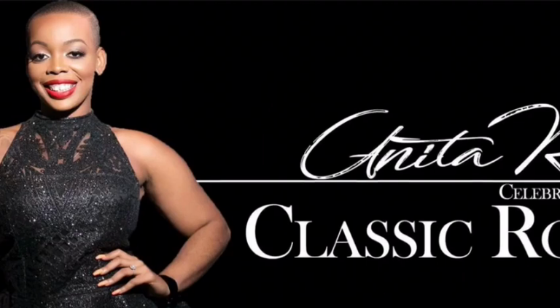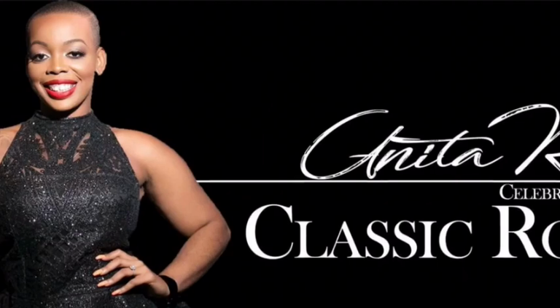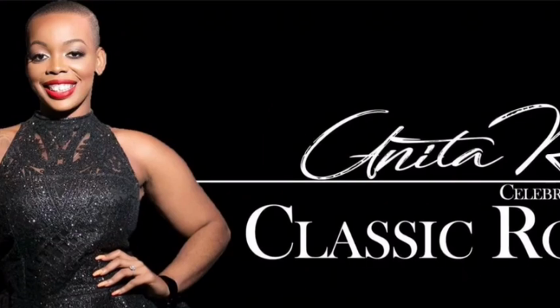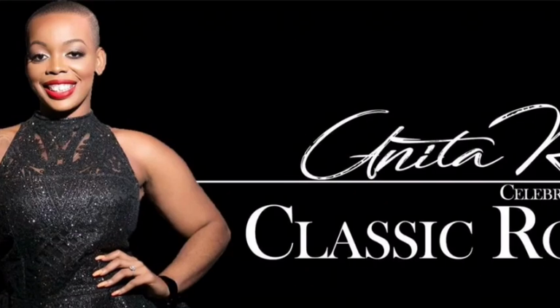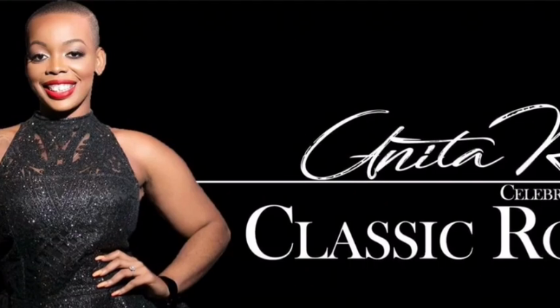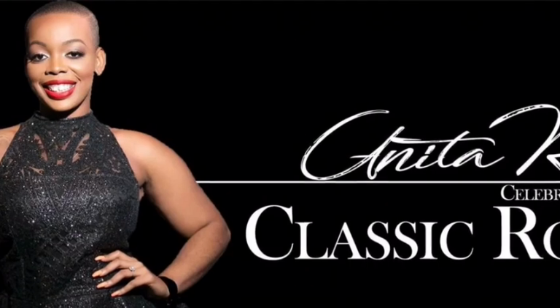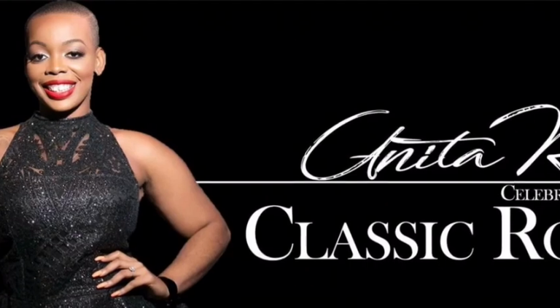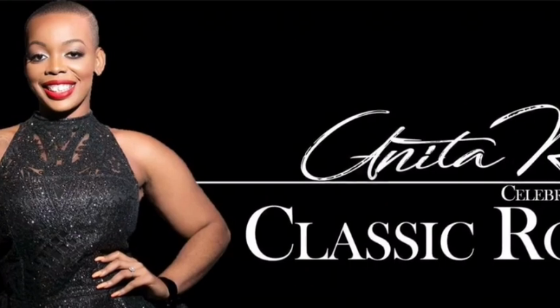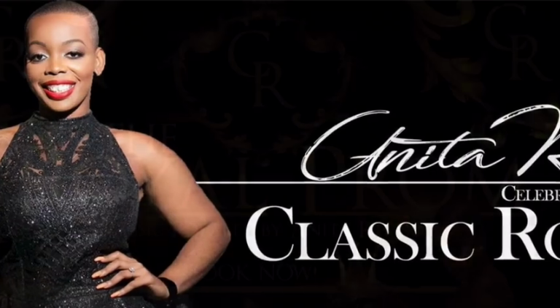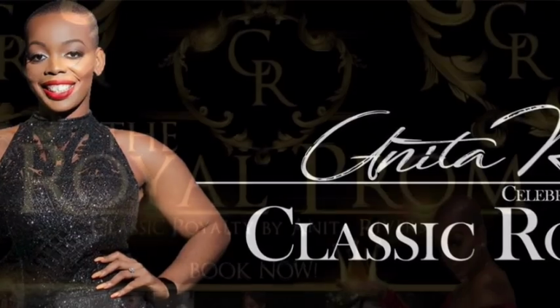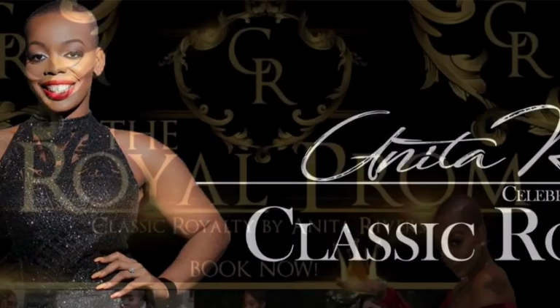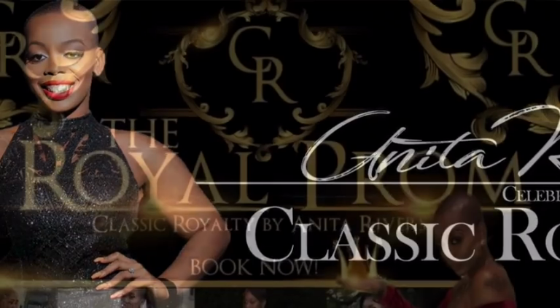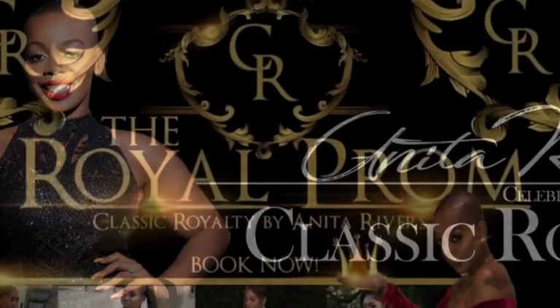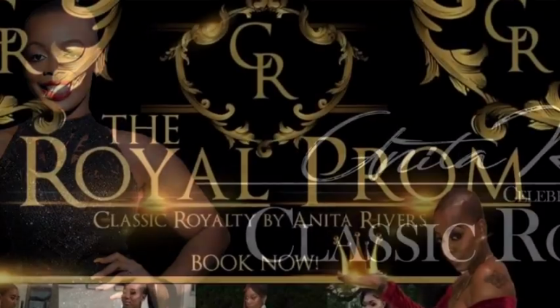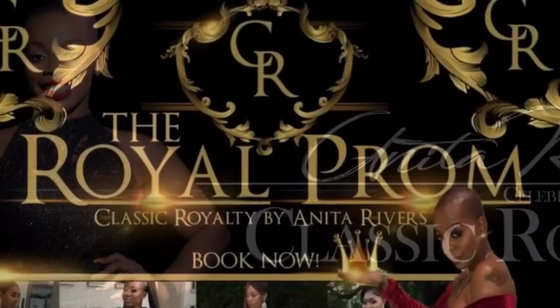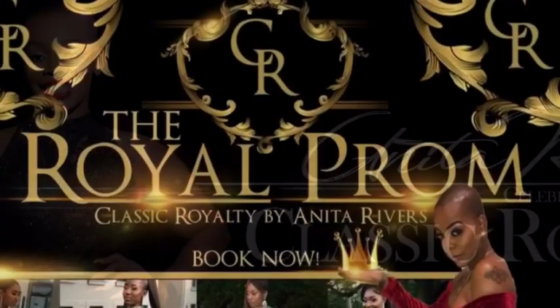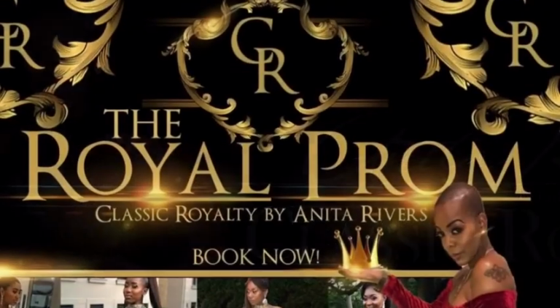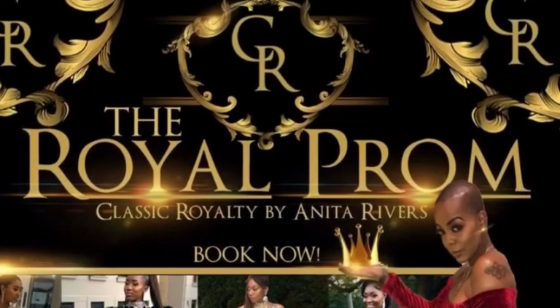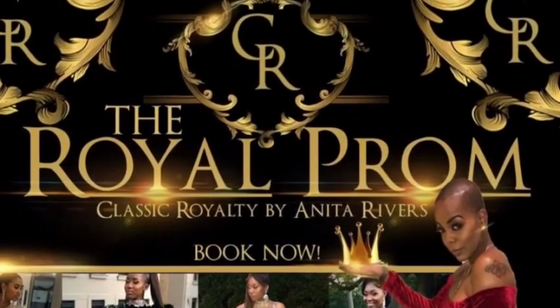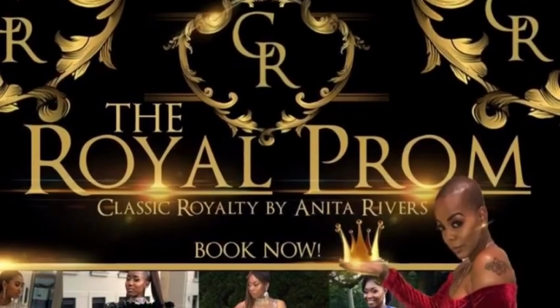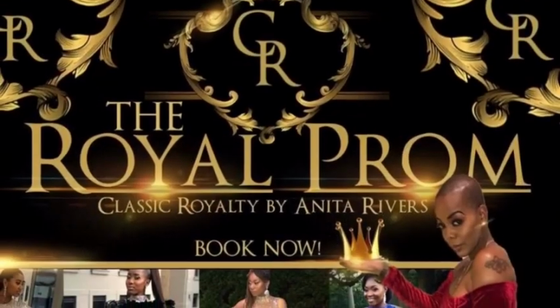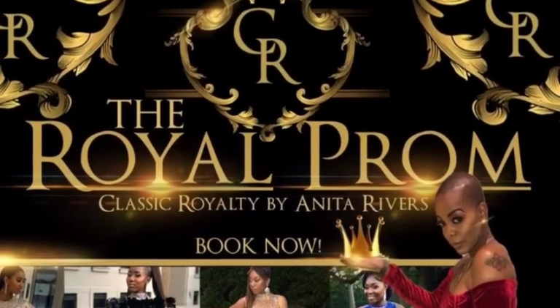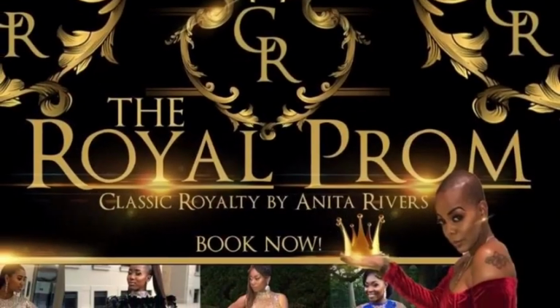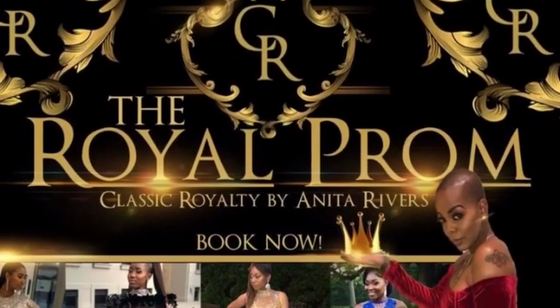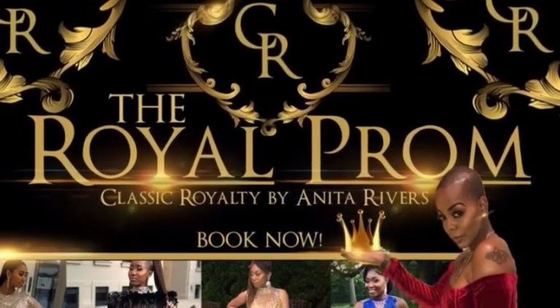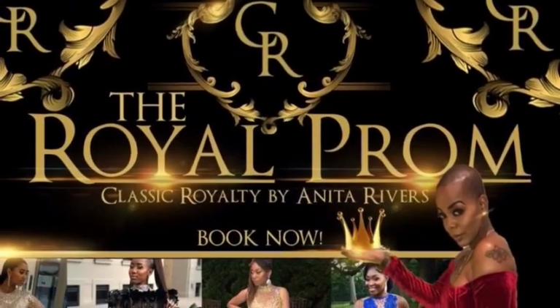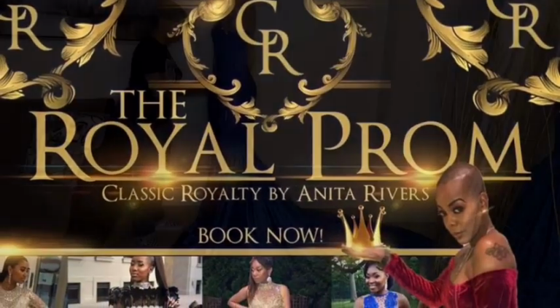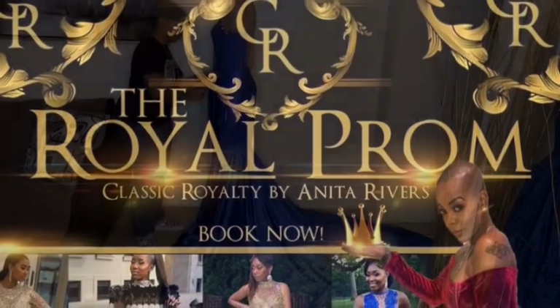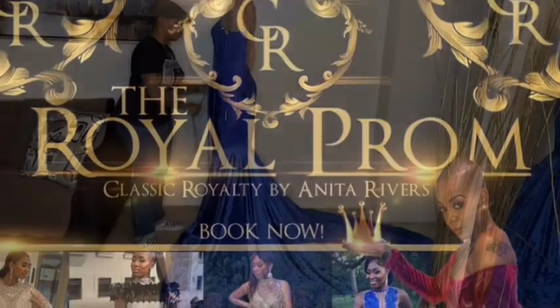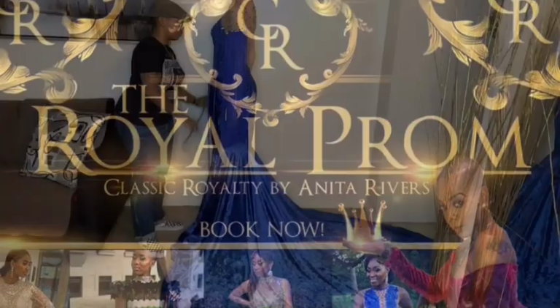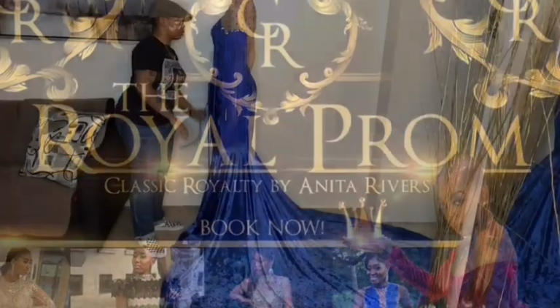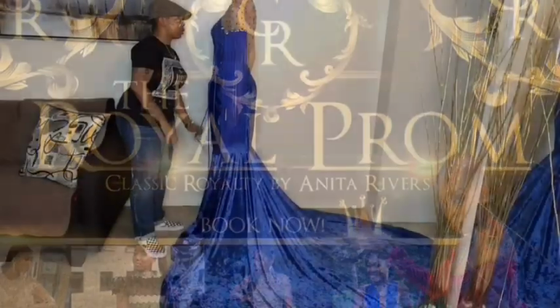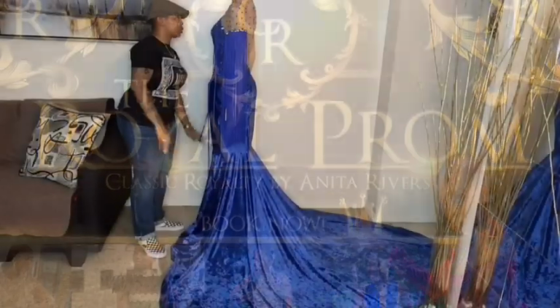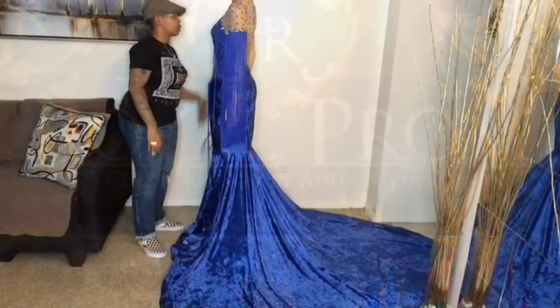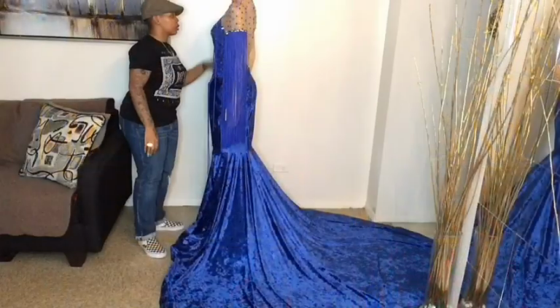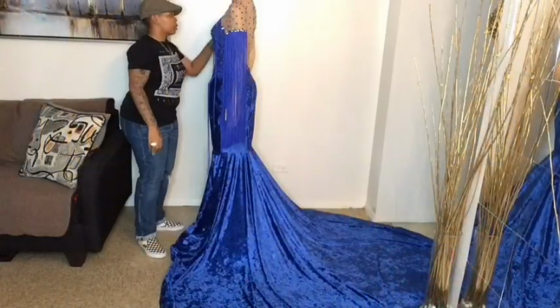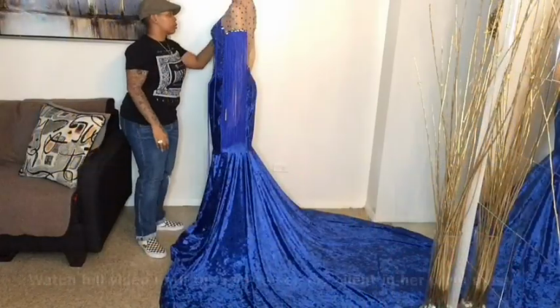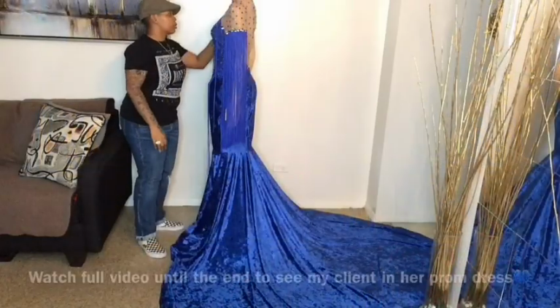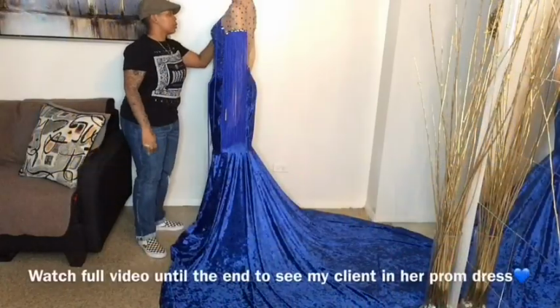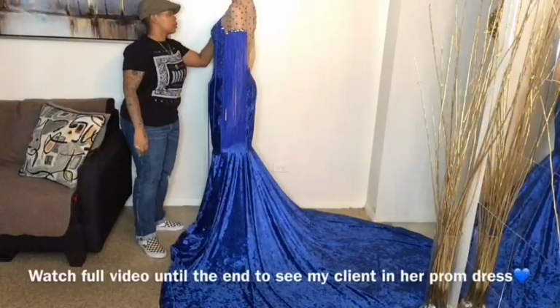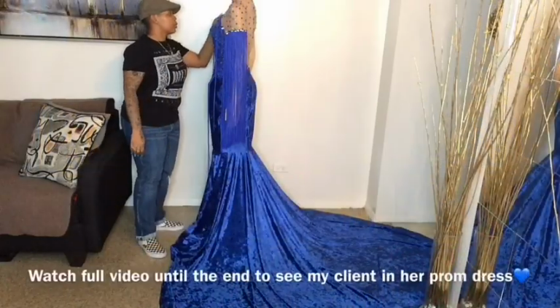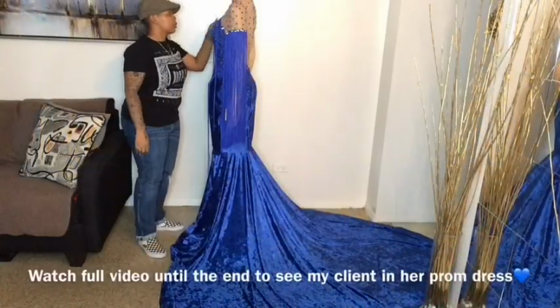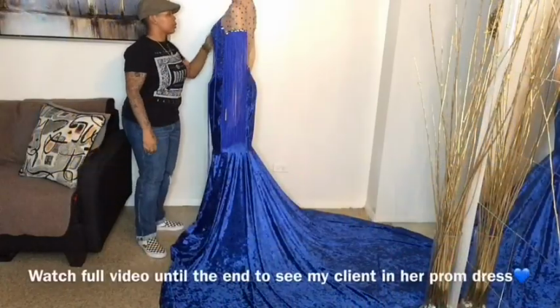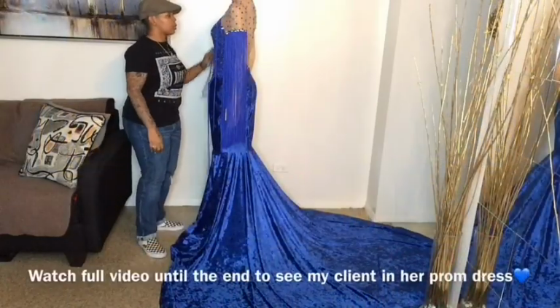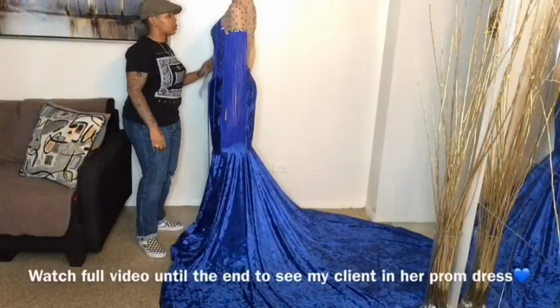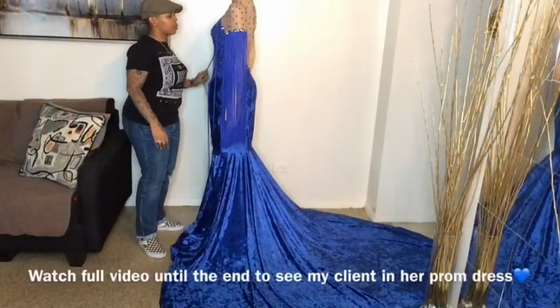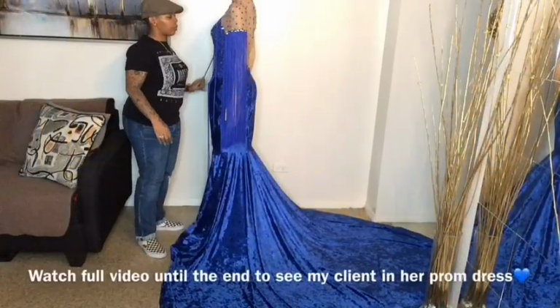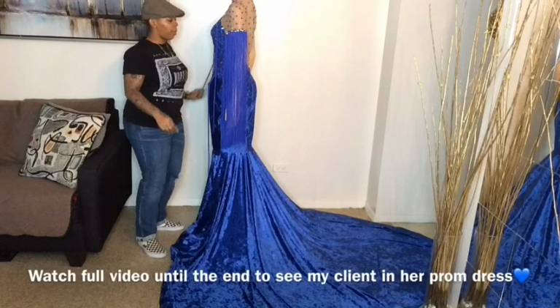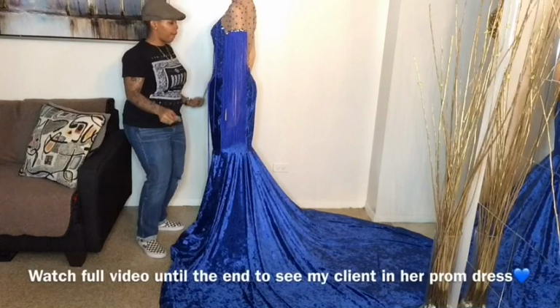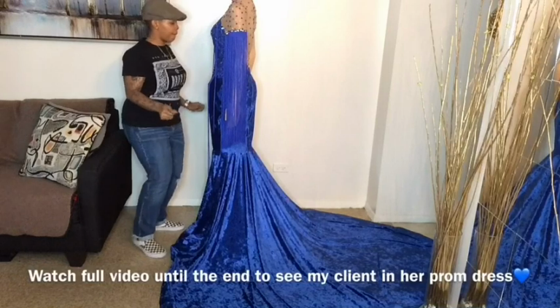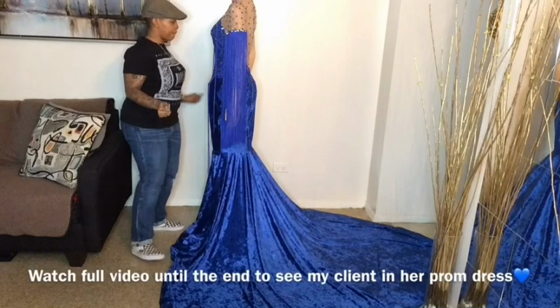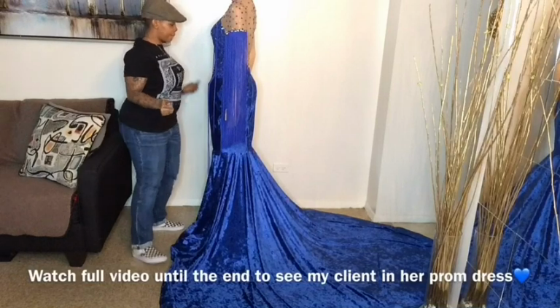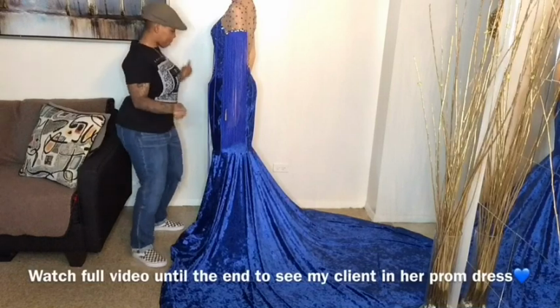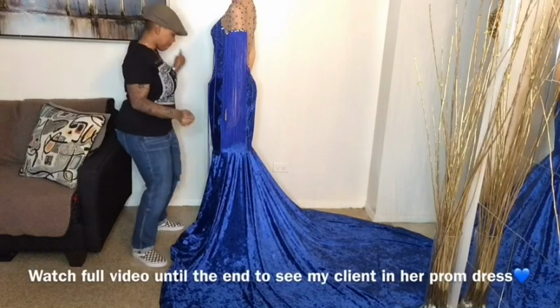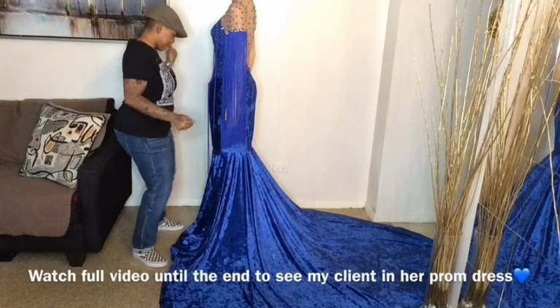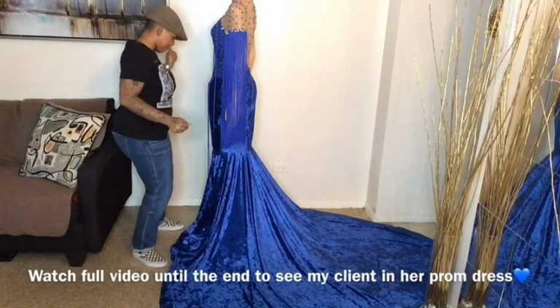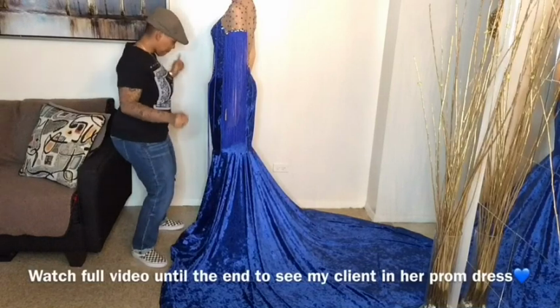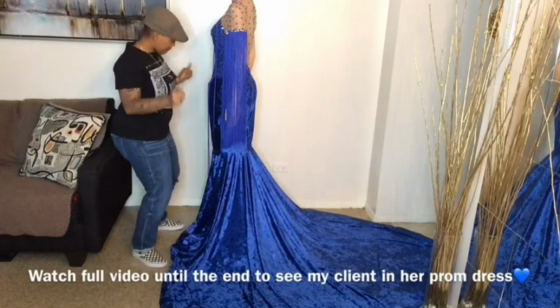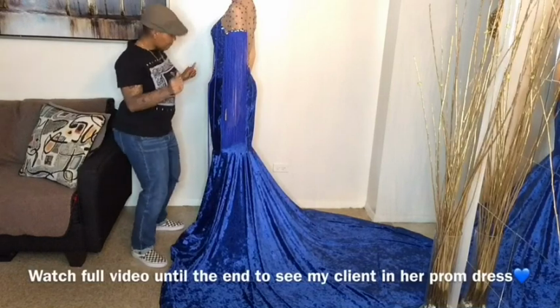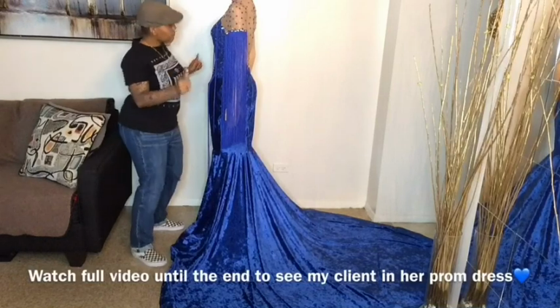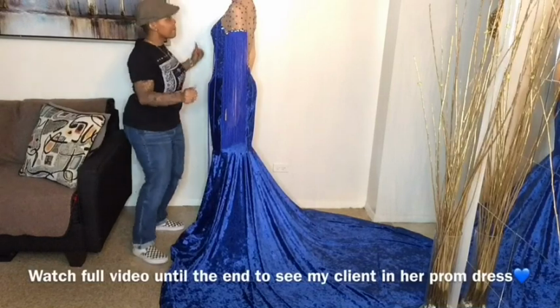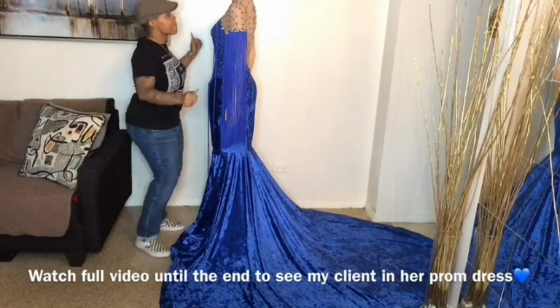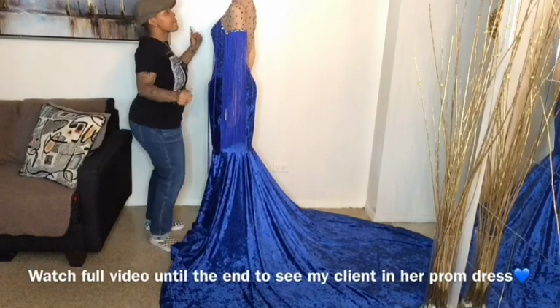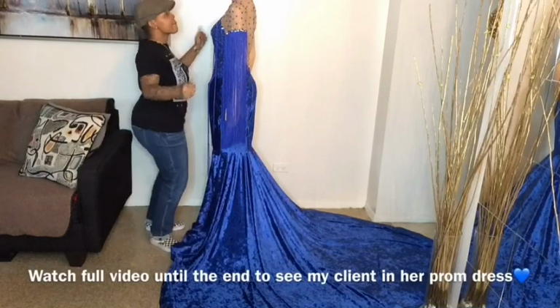Hey guys, welcome back to my channel. This is a video of my last prom client of the season. Yes!